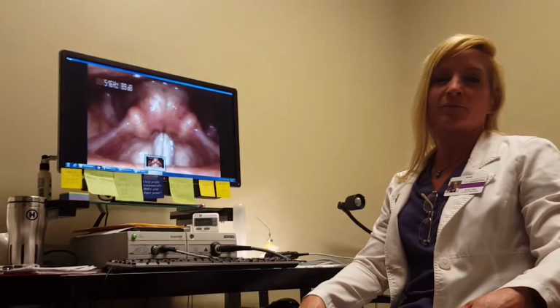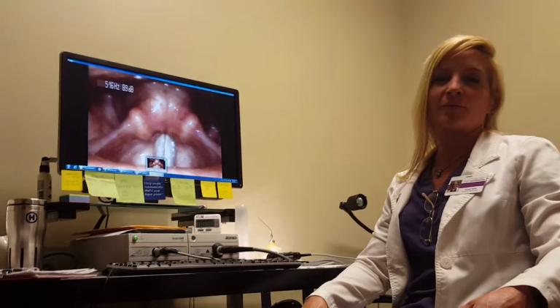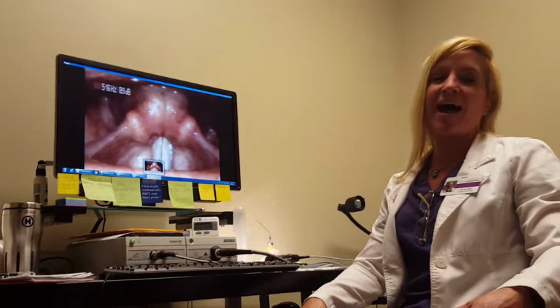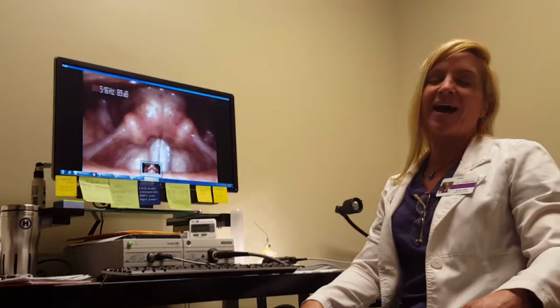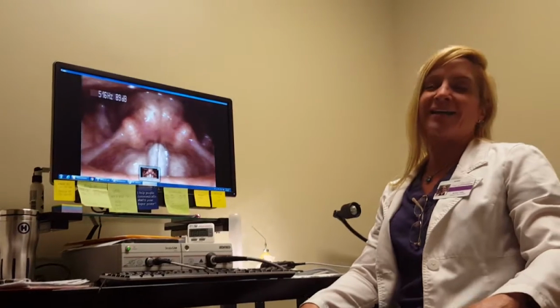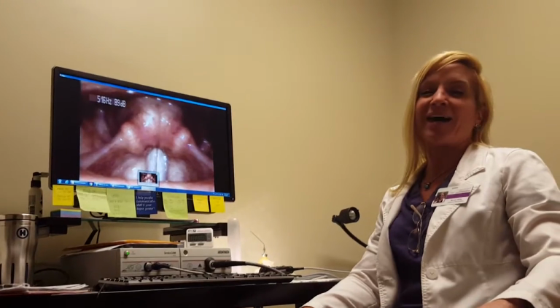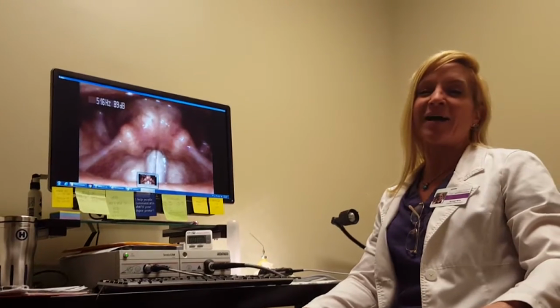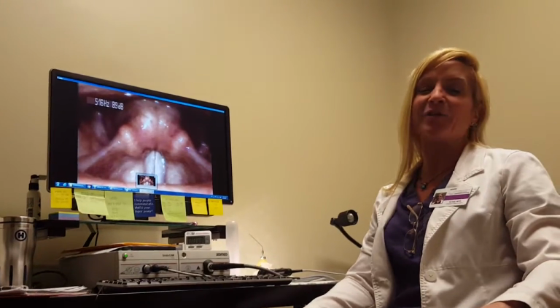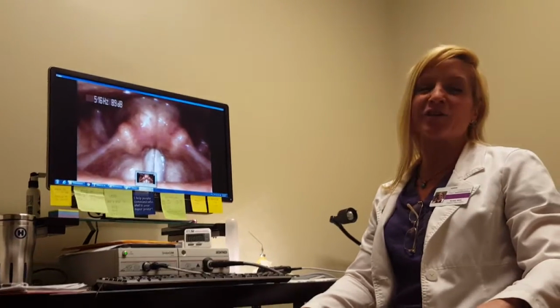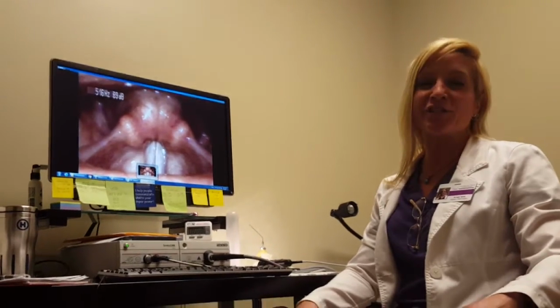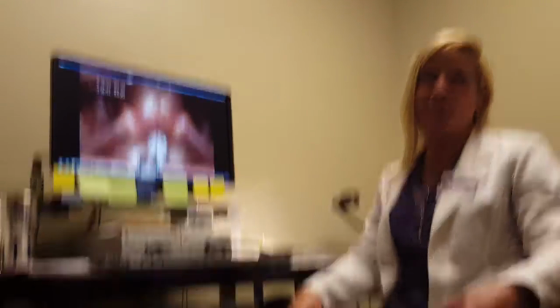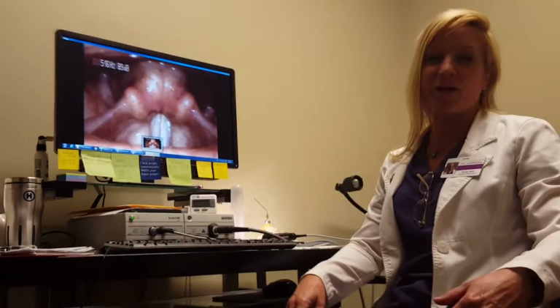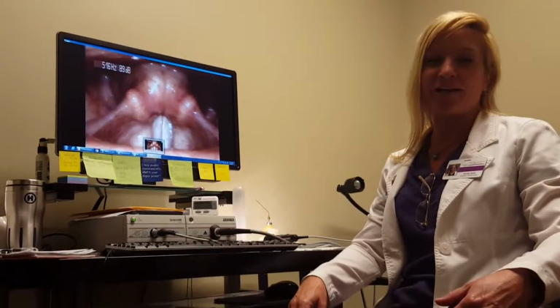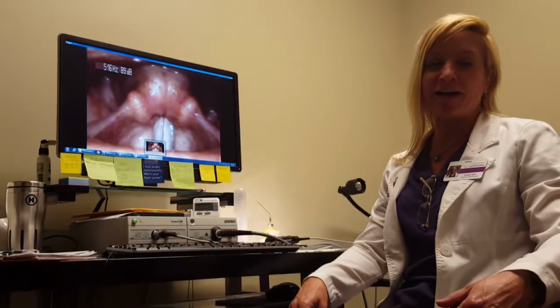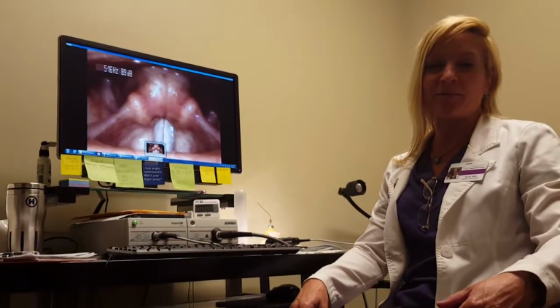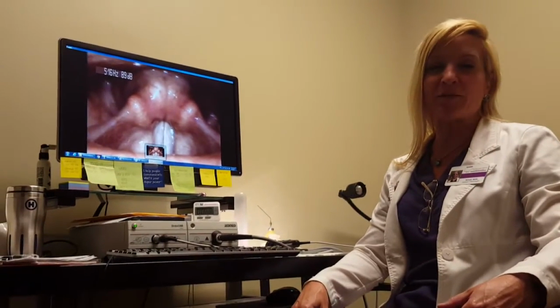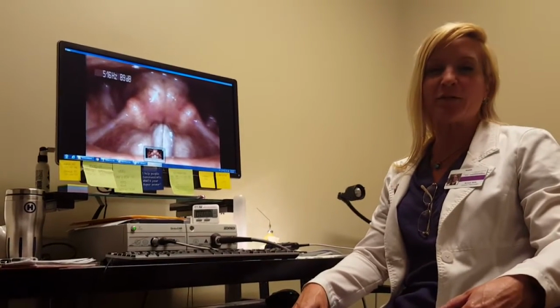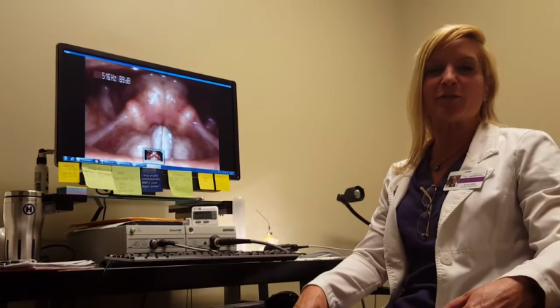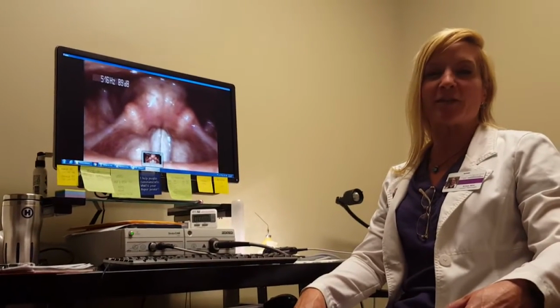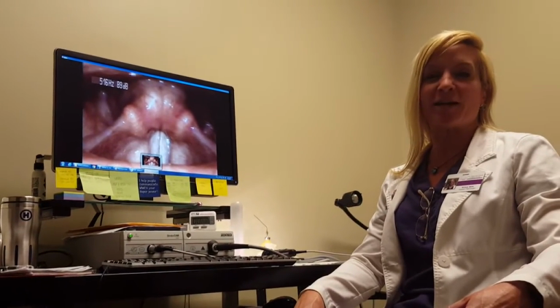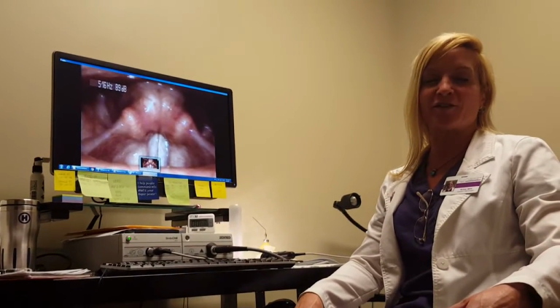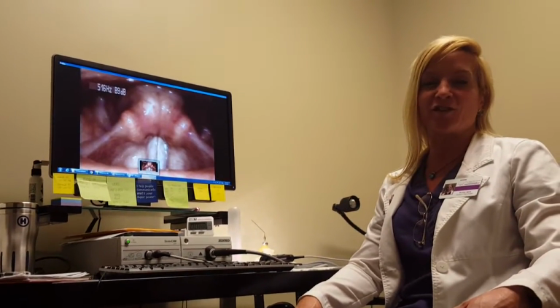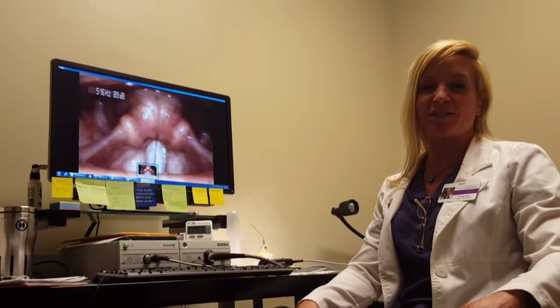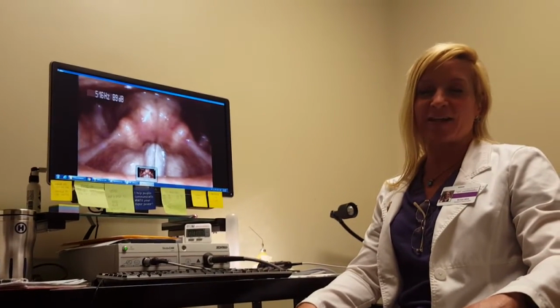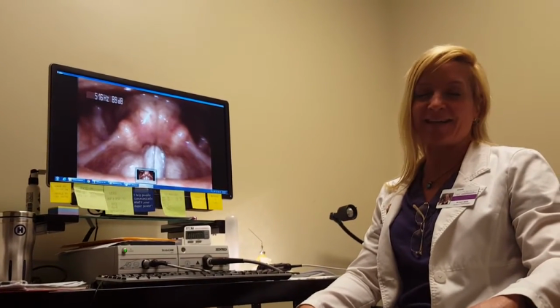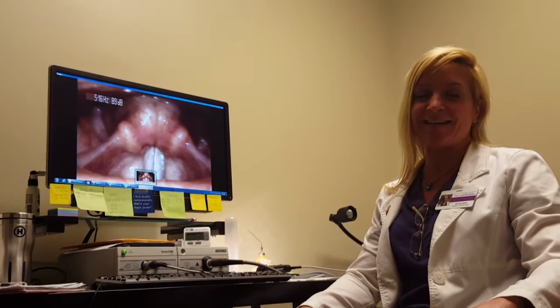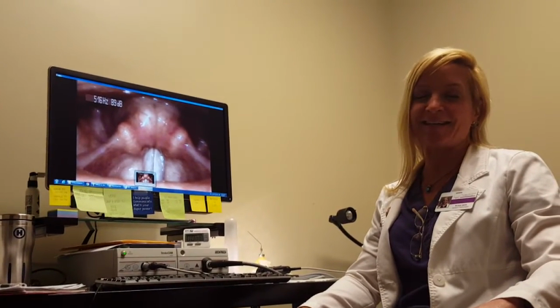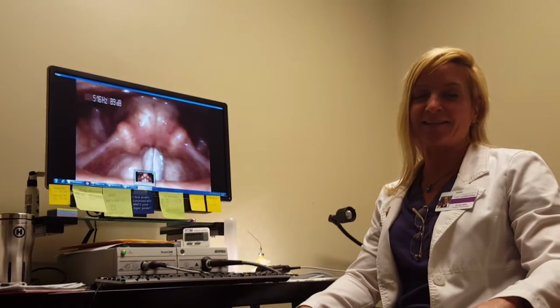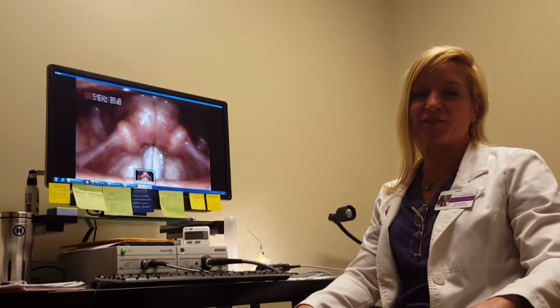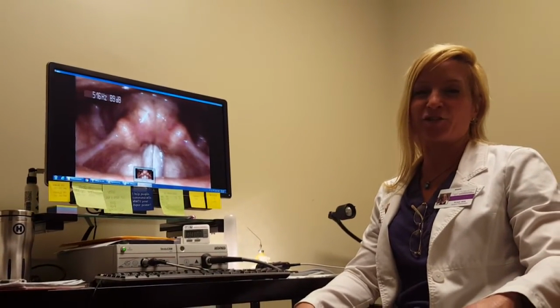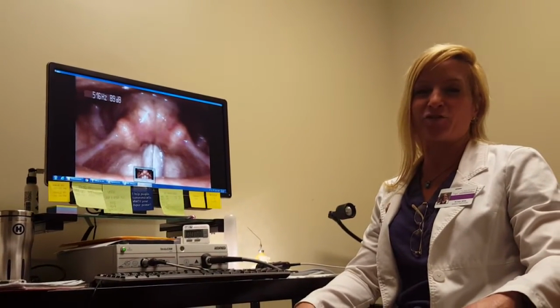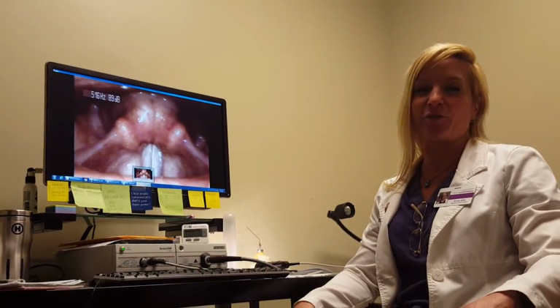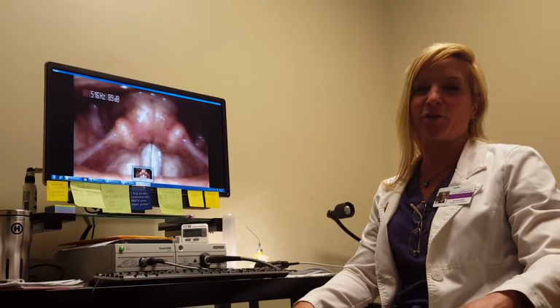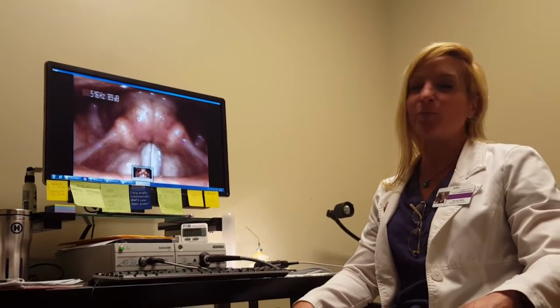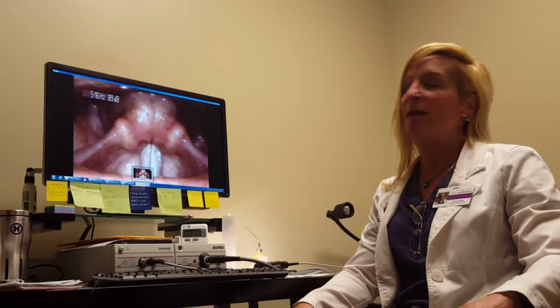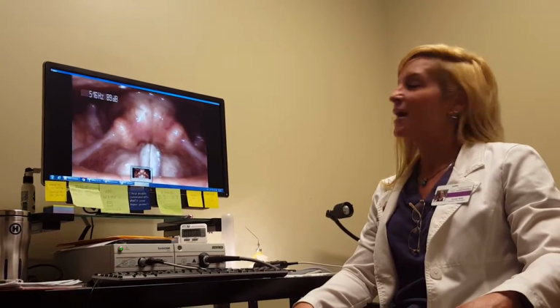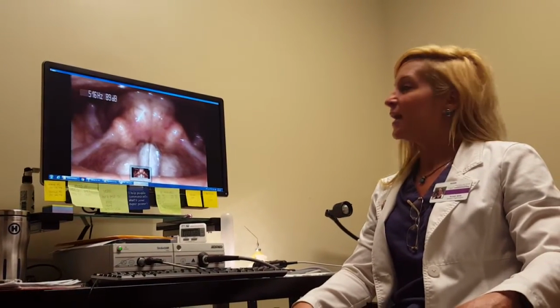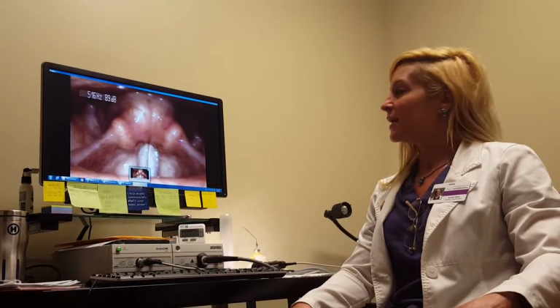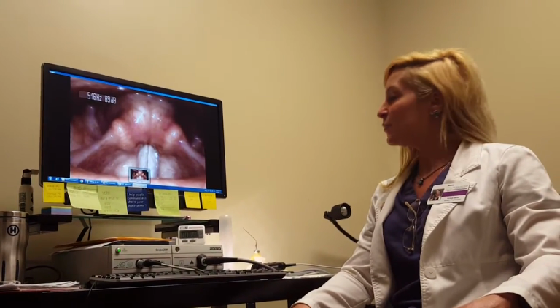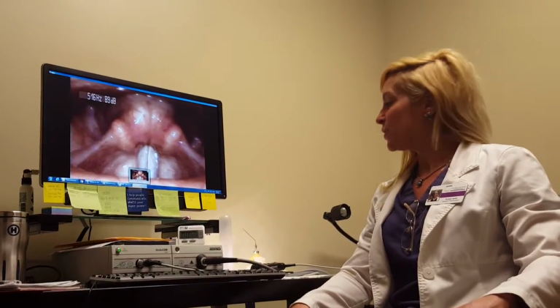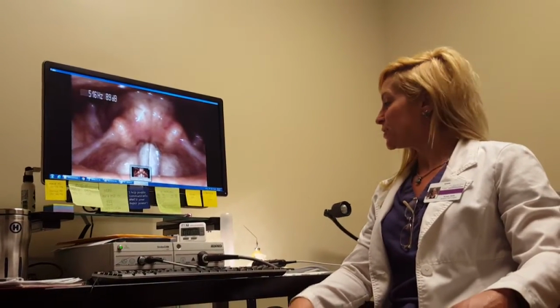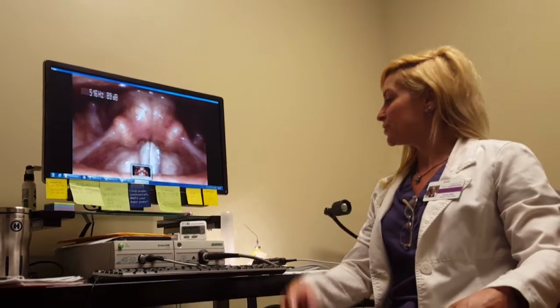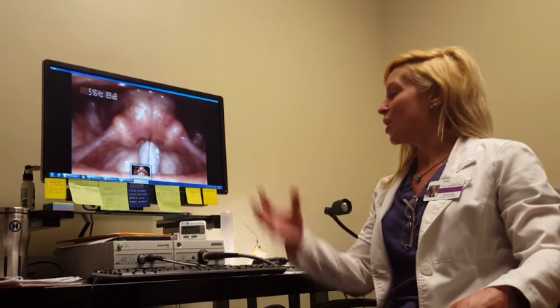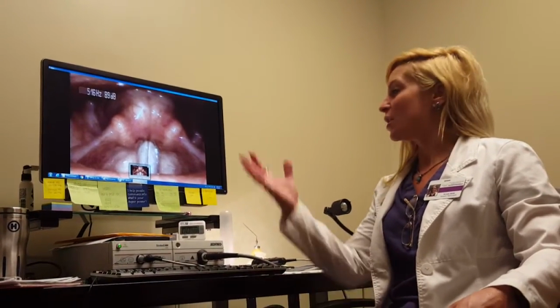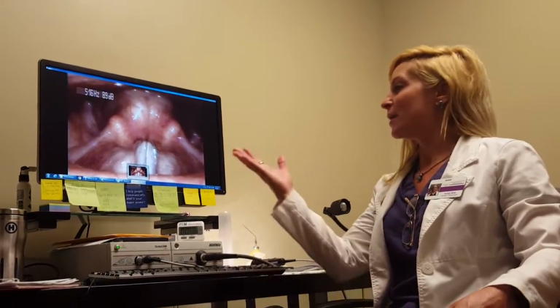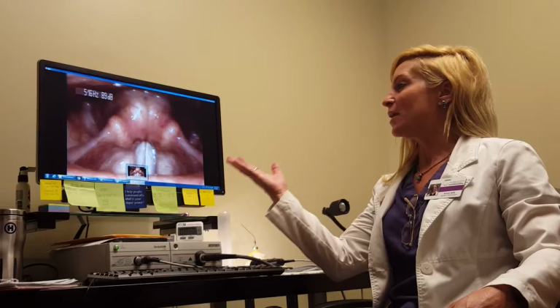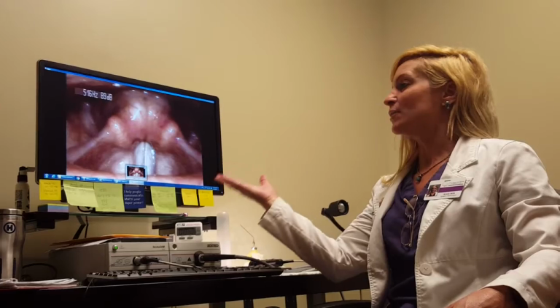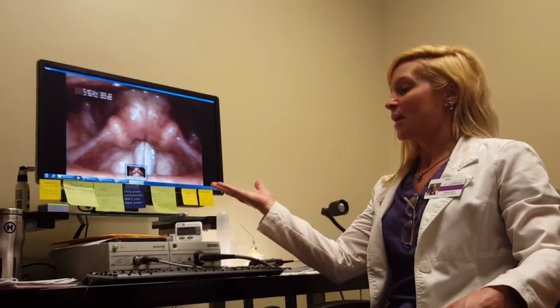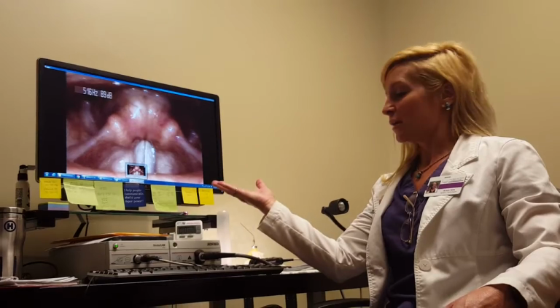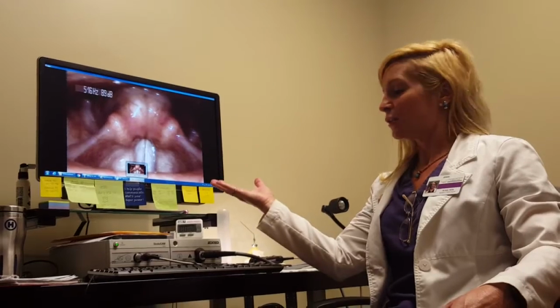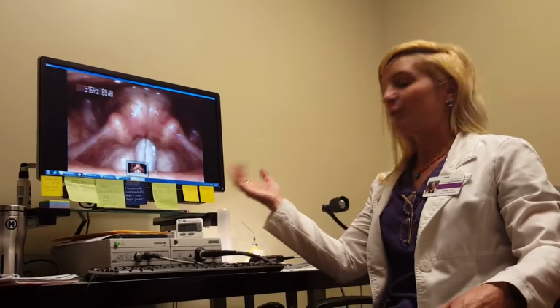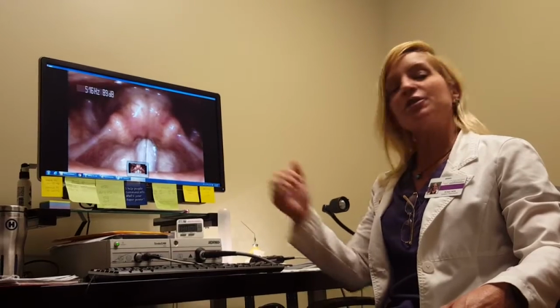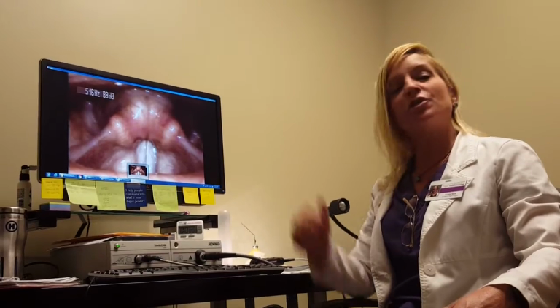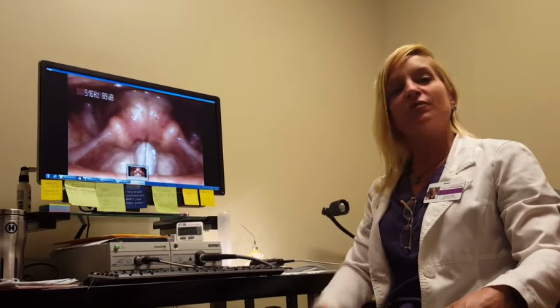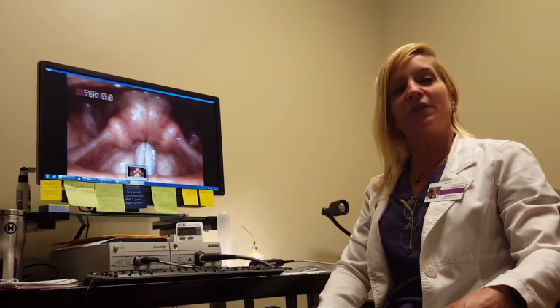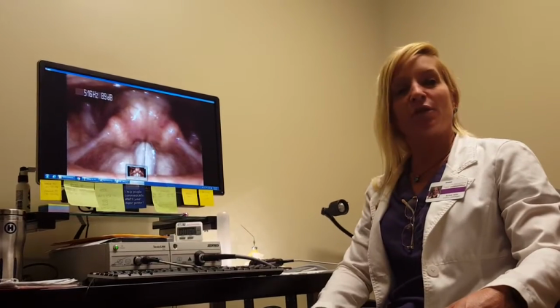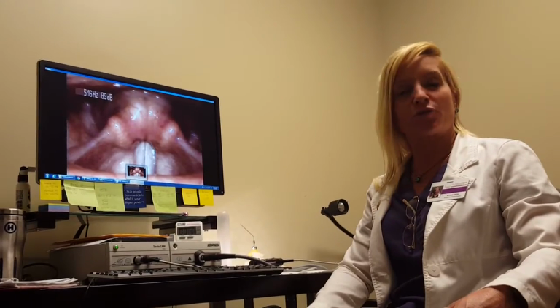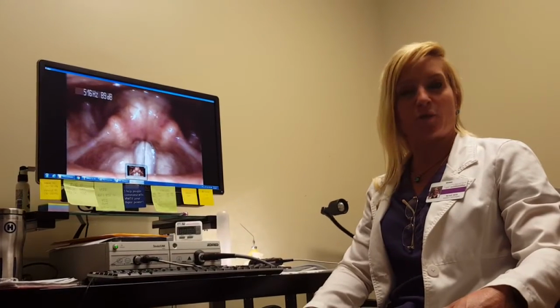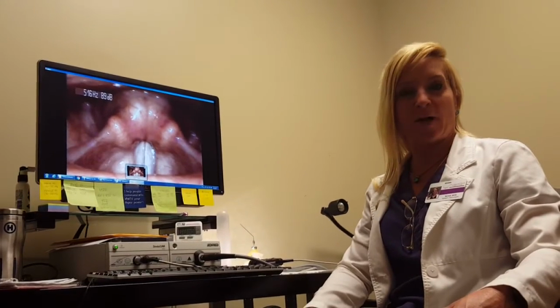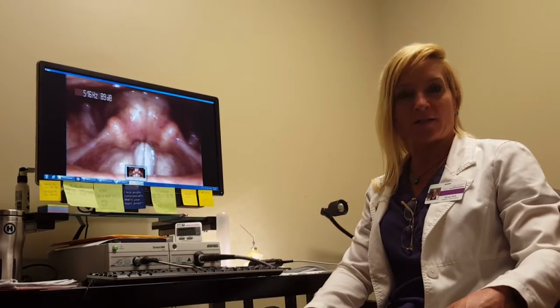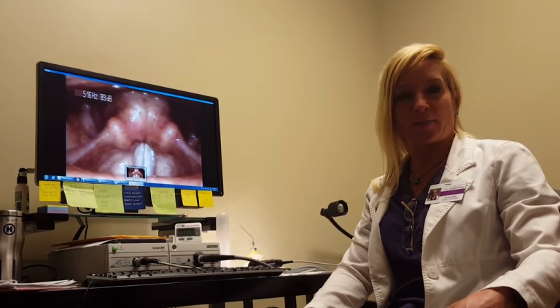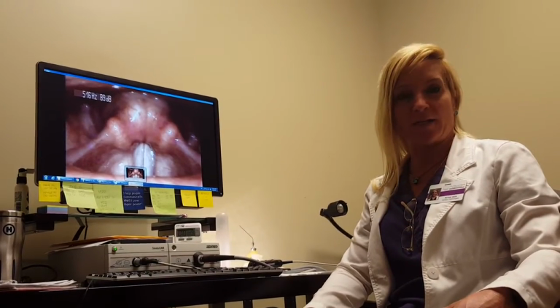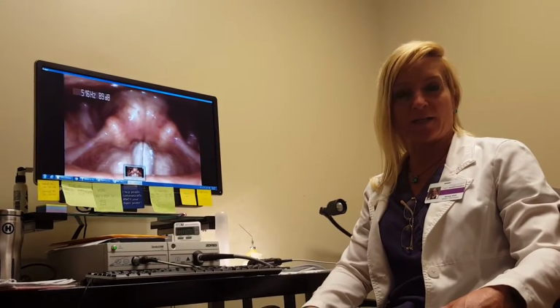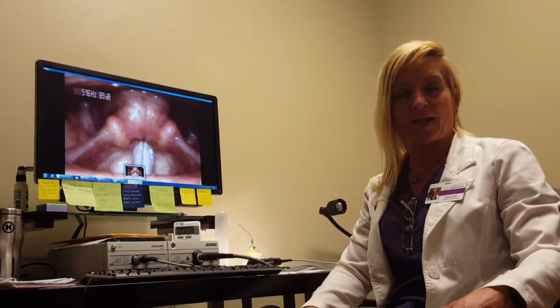Hi, I'm Christy Witt. I'm the speech pathologist at ENT Surgery Group, and I'm going to talk about laryngeal video stroboscopy today.